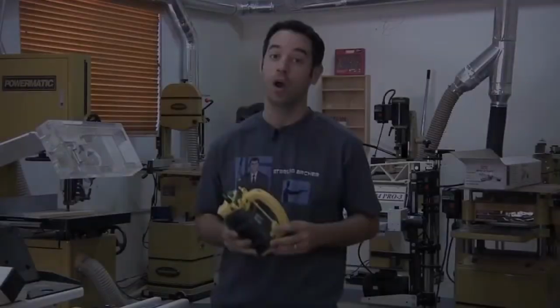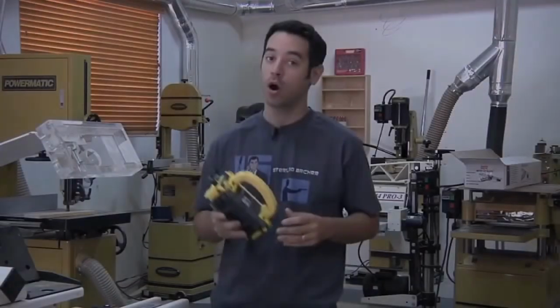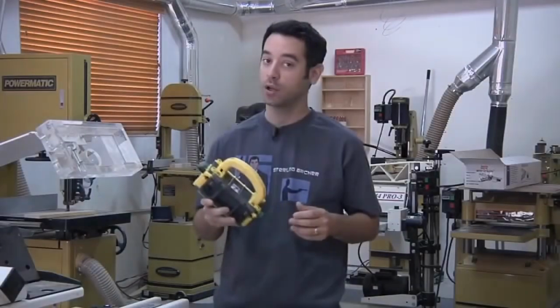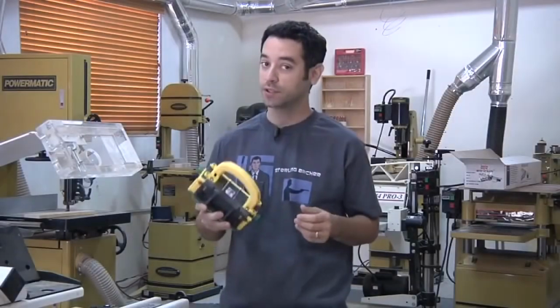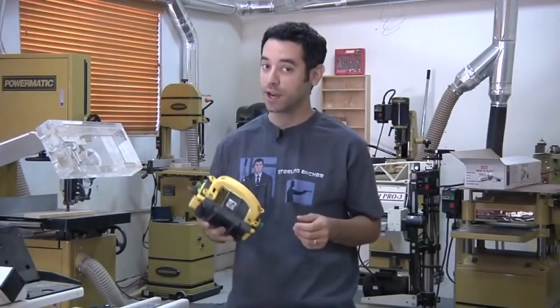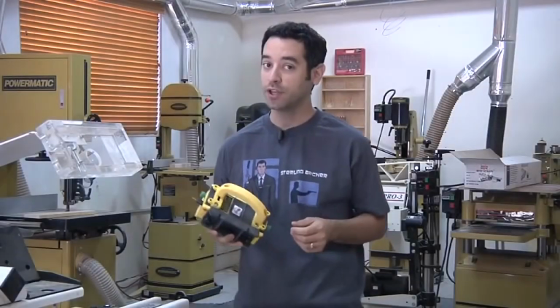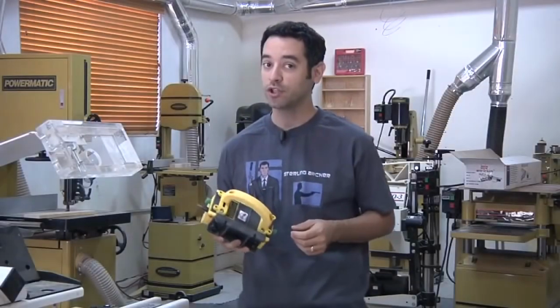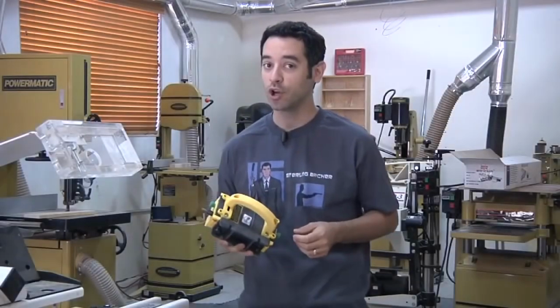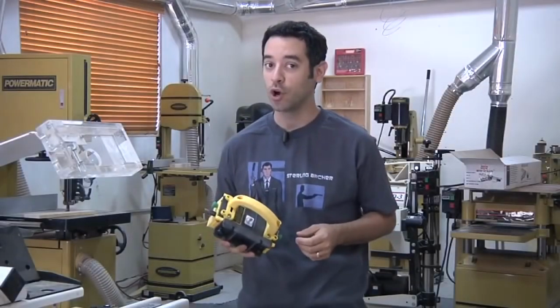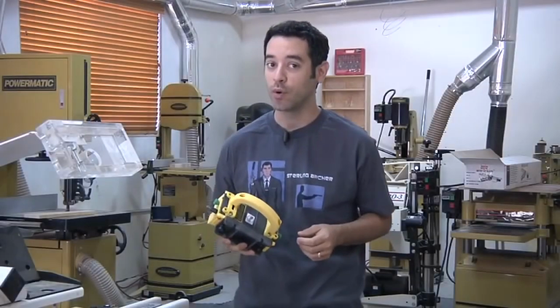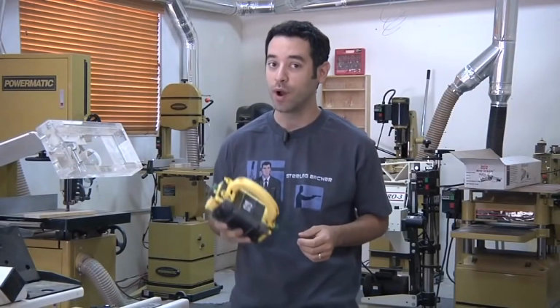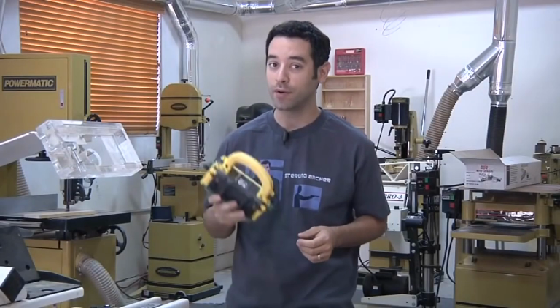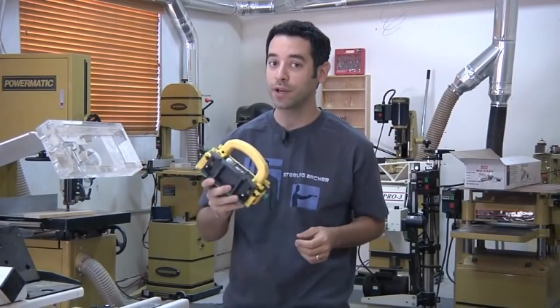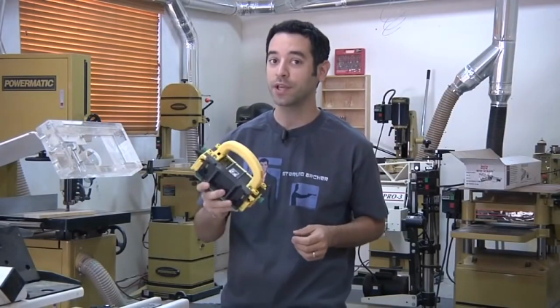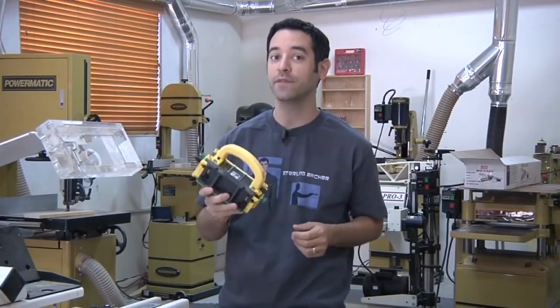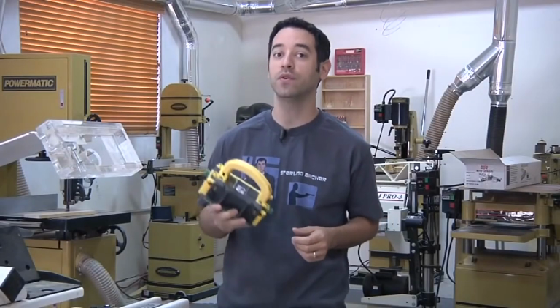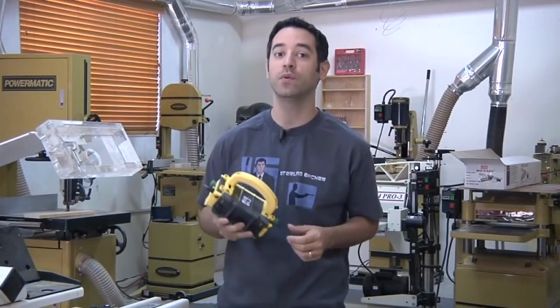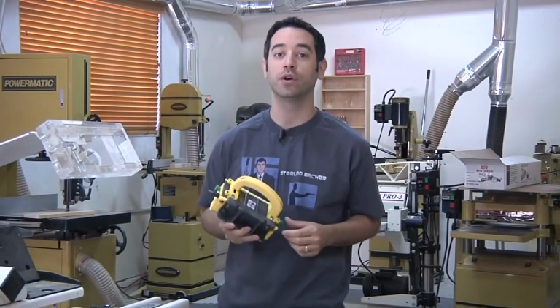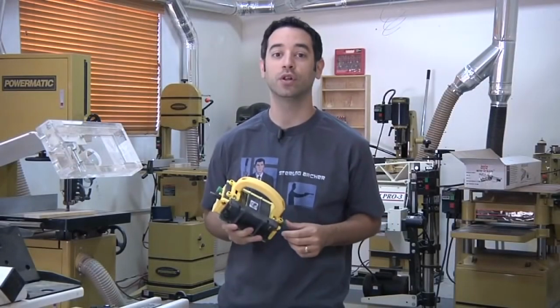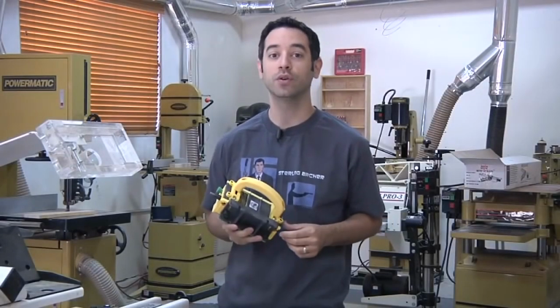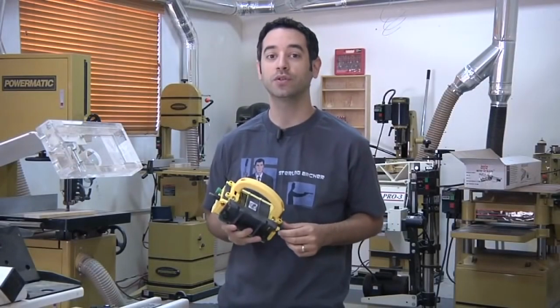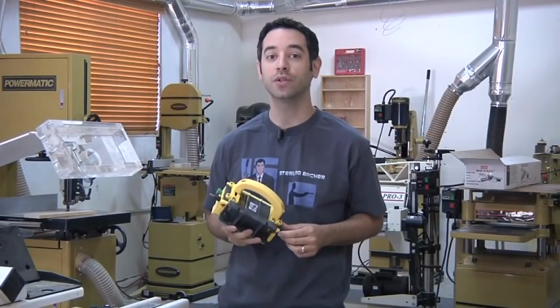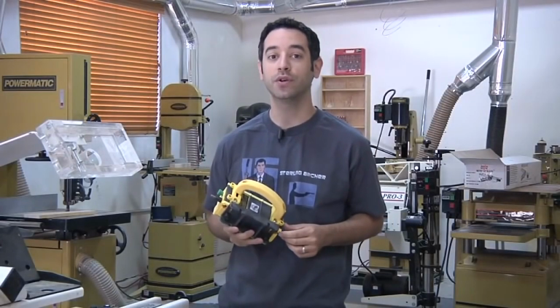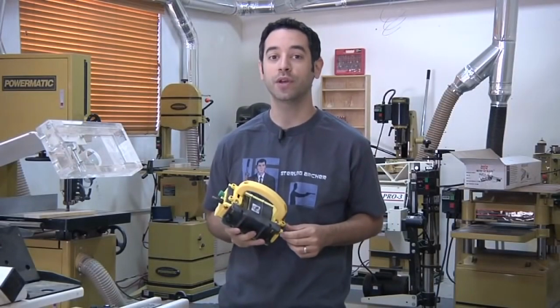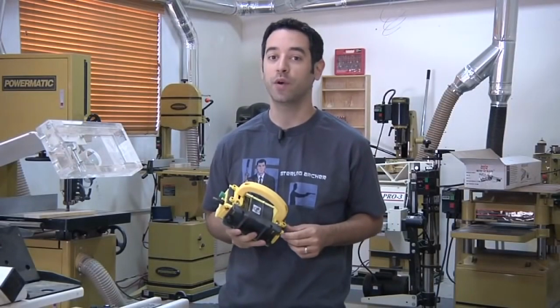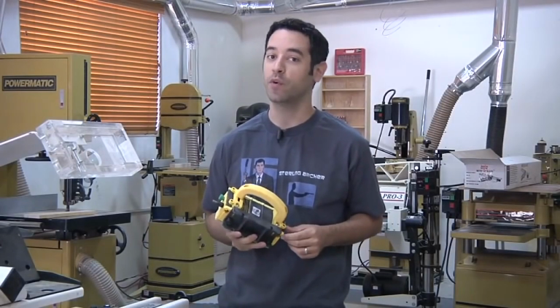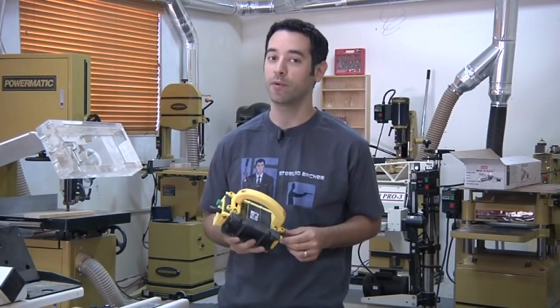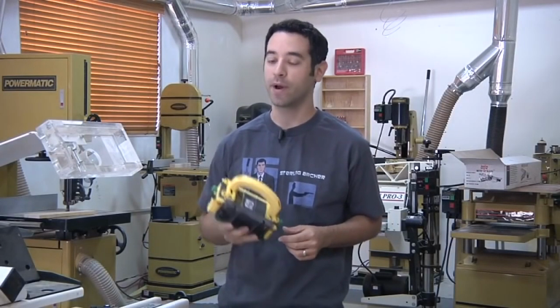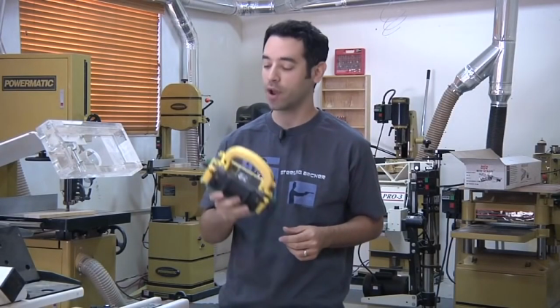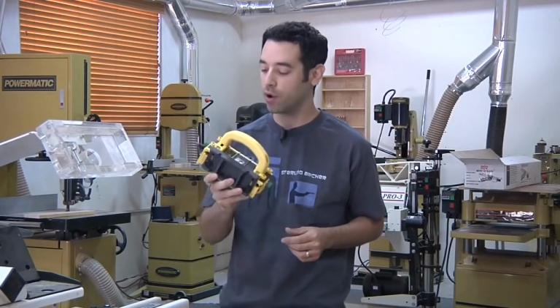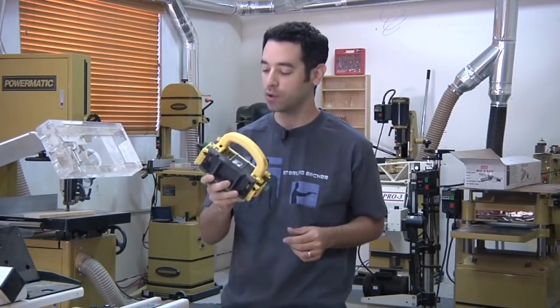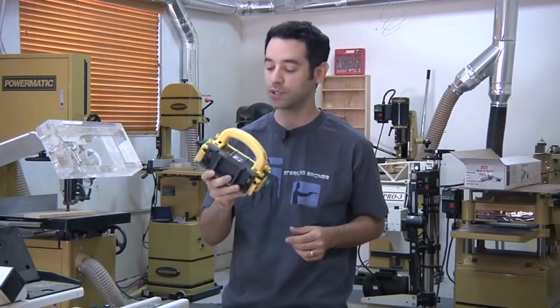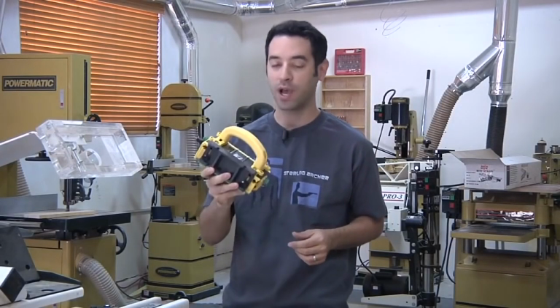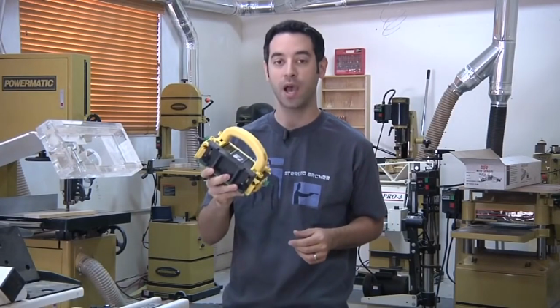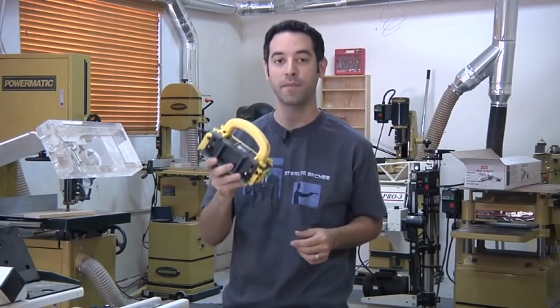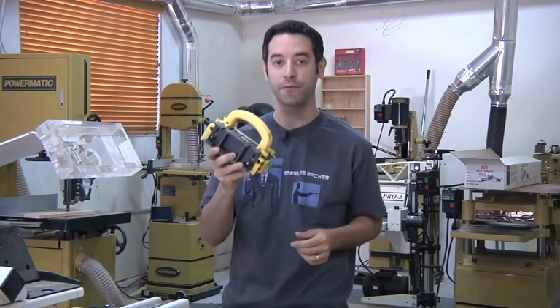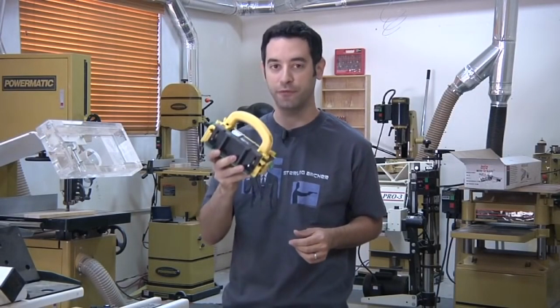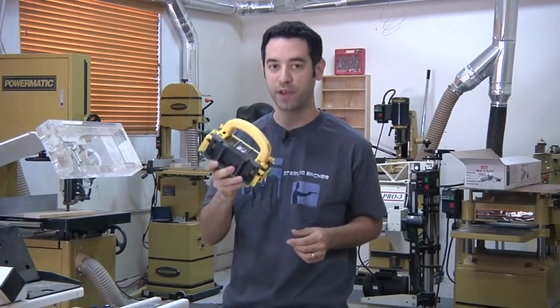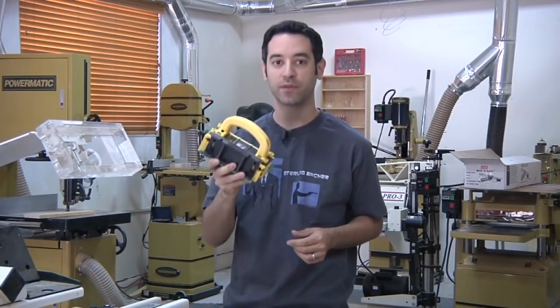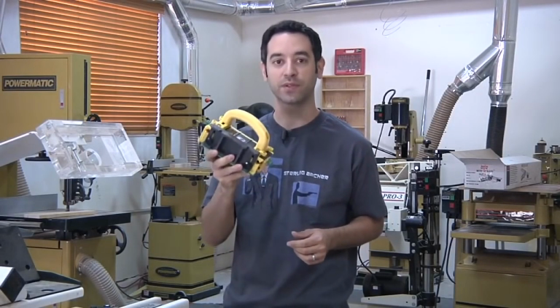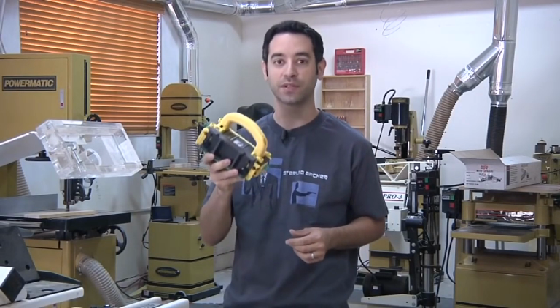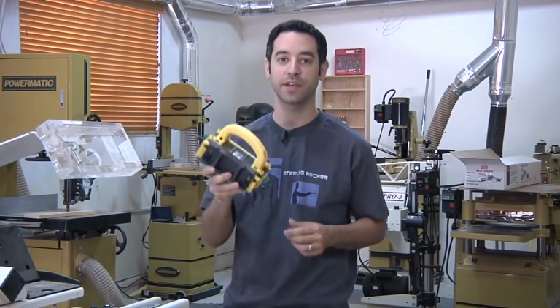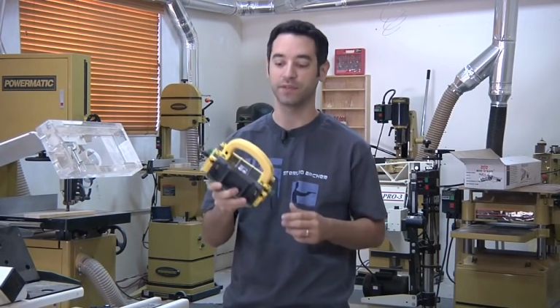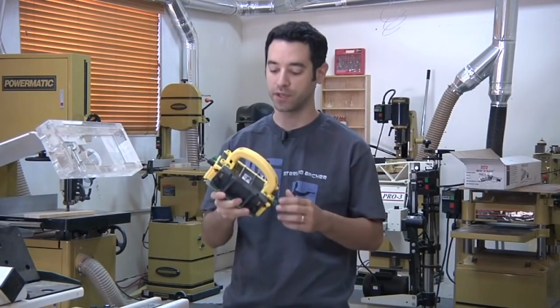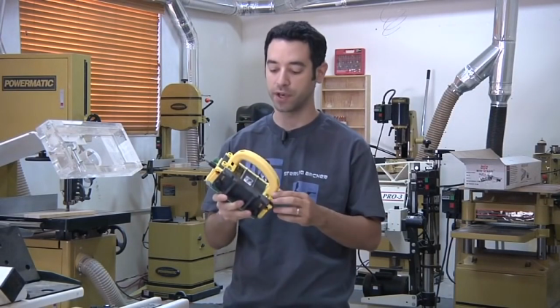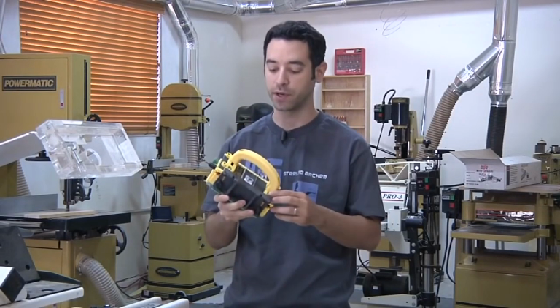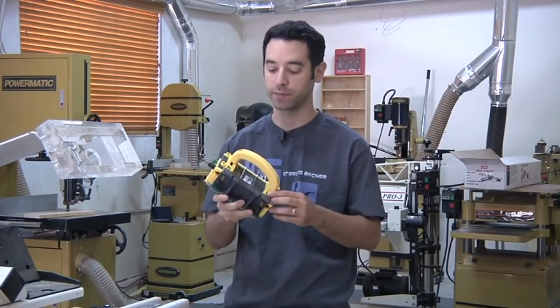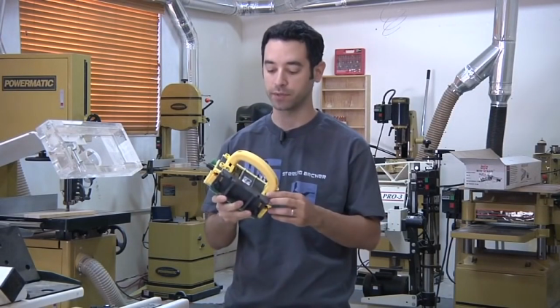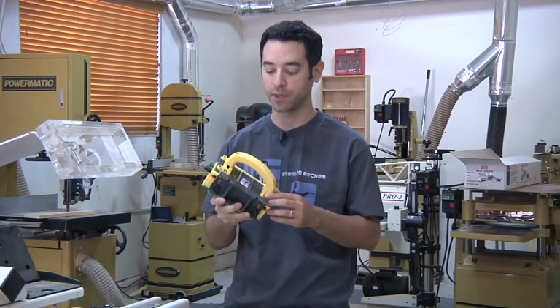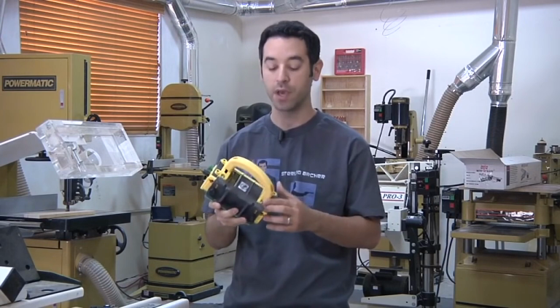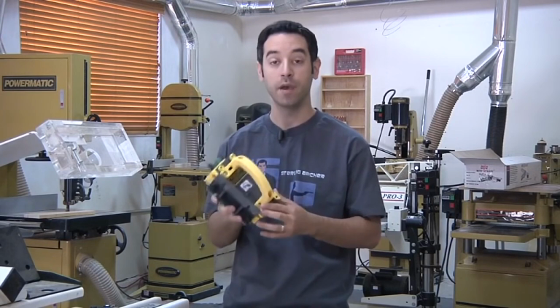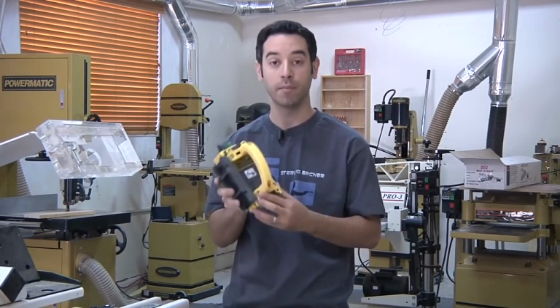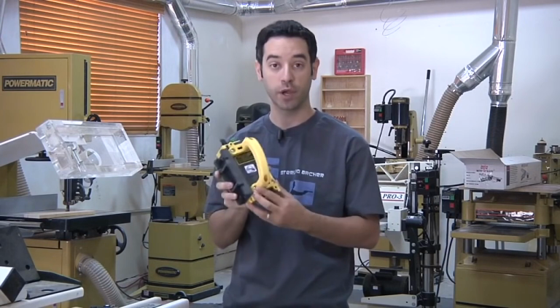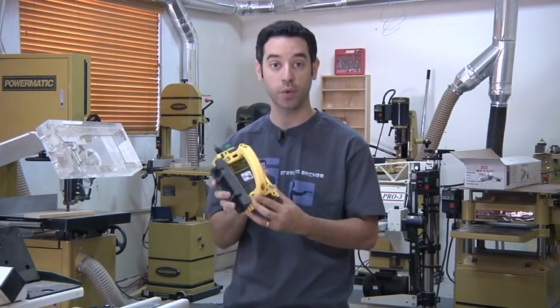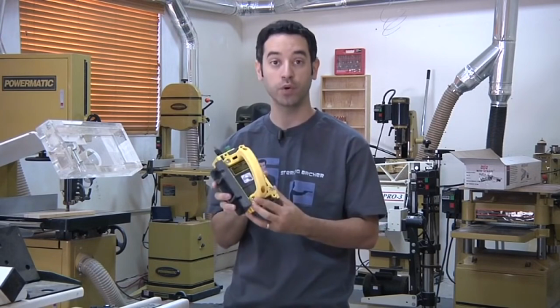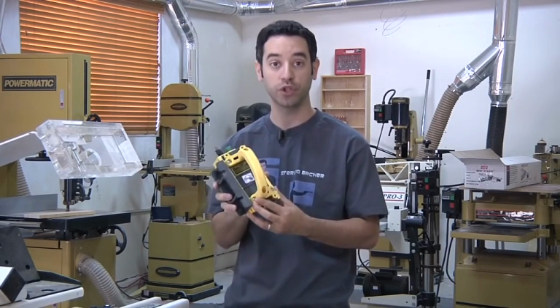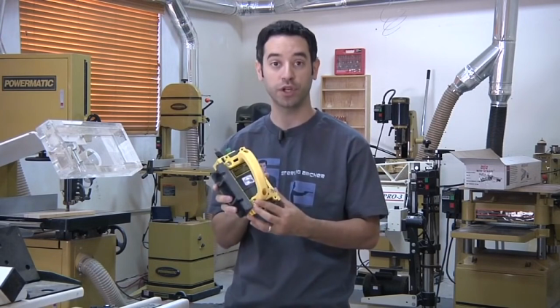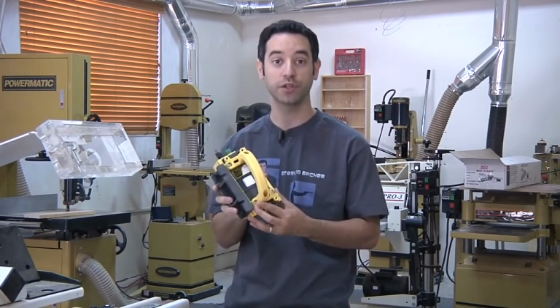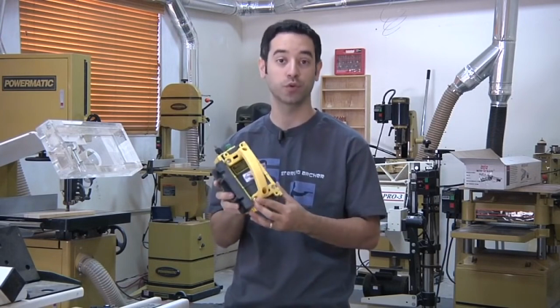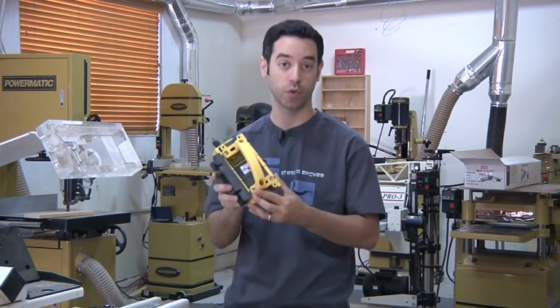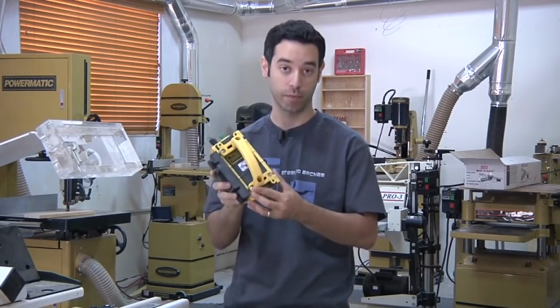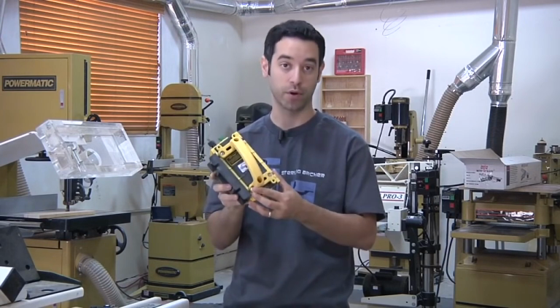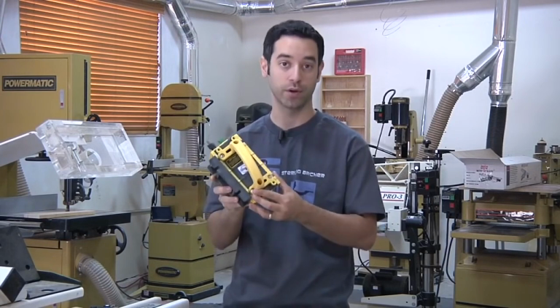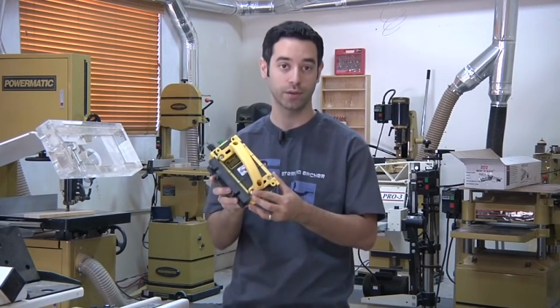On today's show, I'm going to give you a close look at one of my all-time favorite safety items, Micro Jig's Gripper.